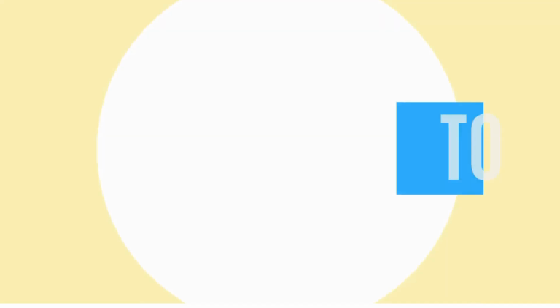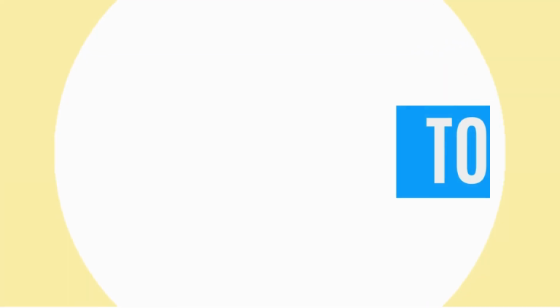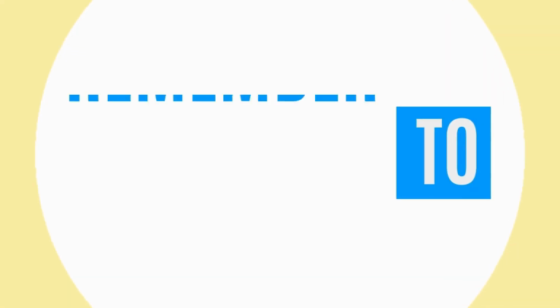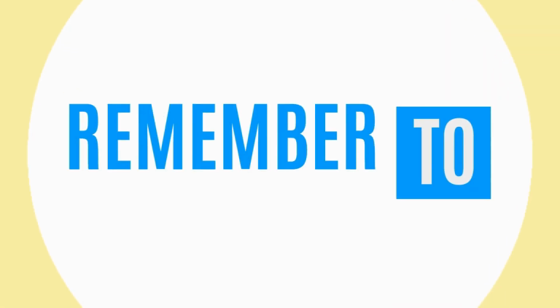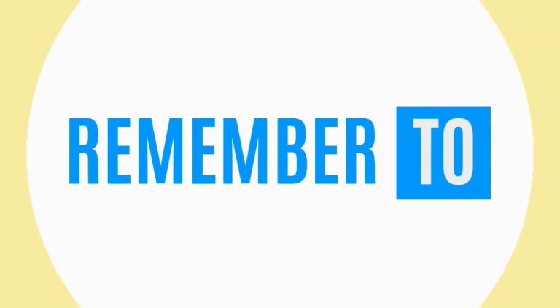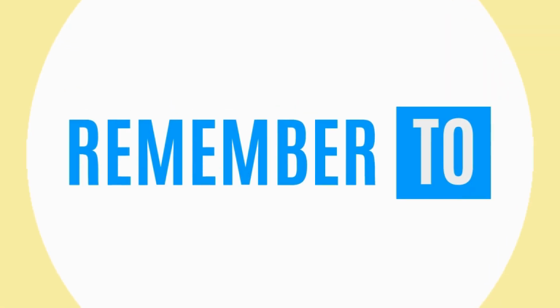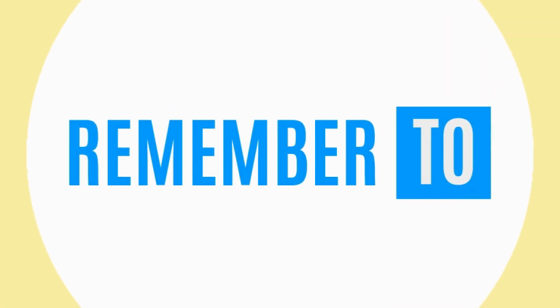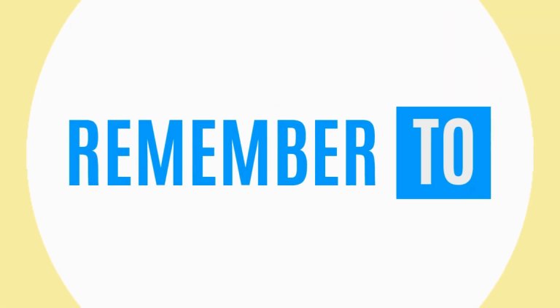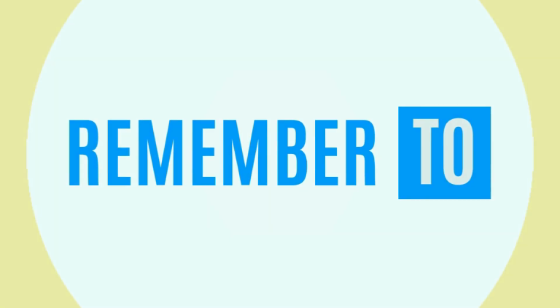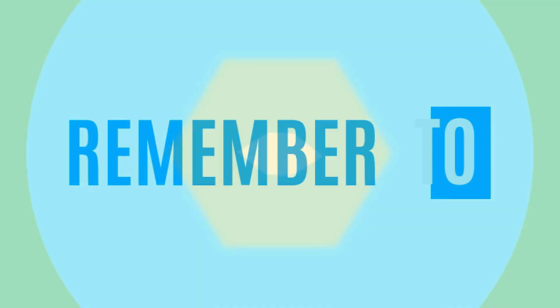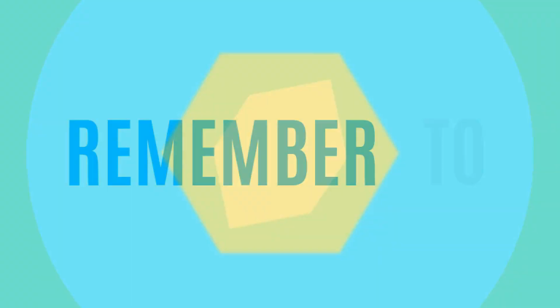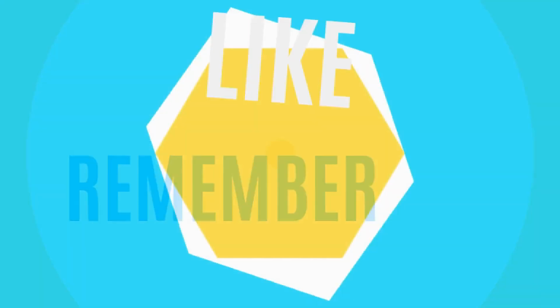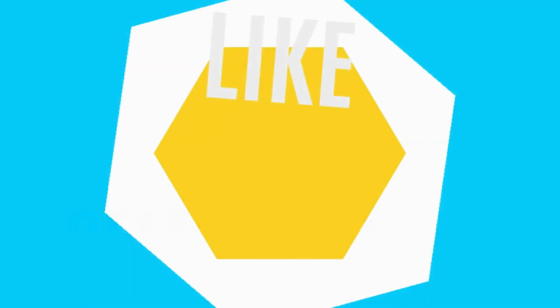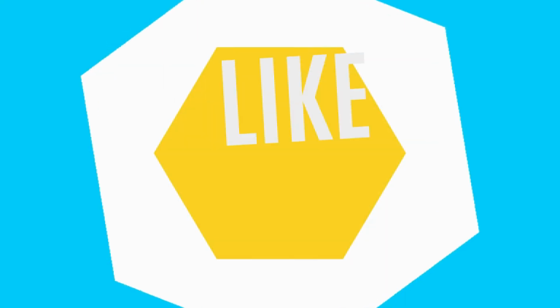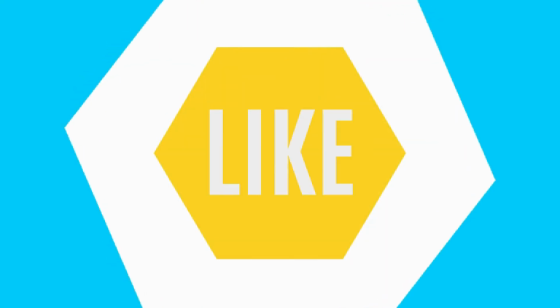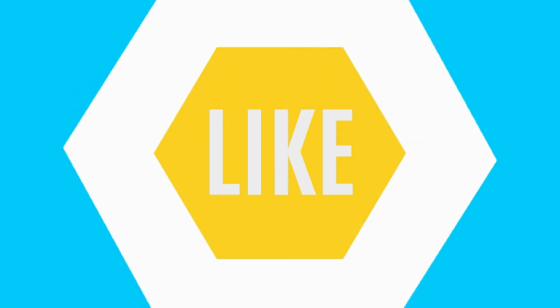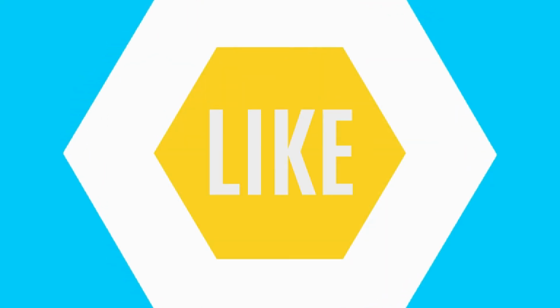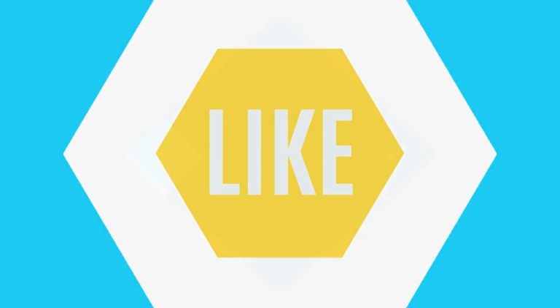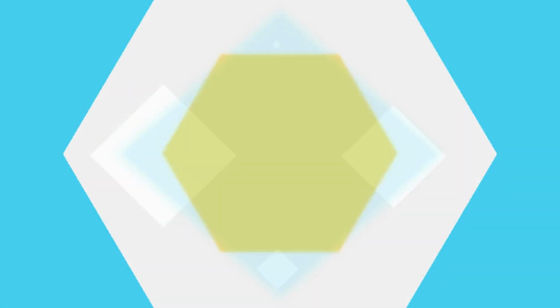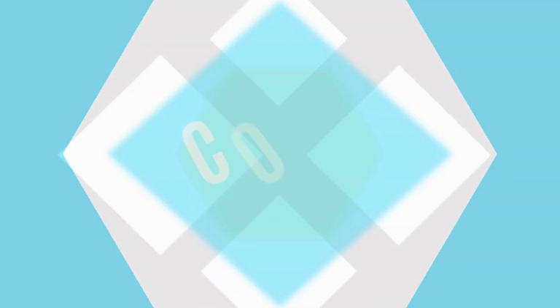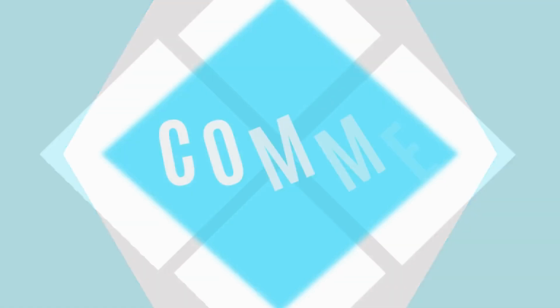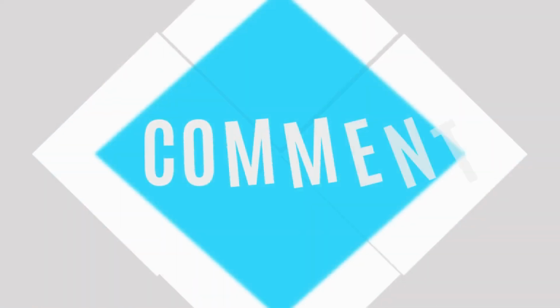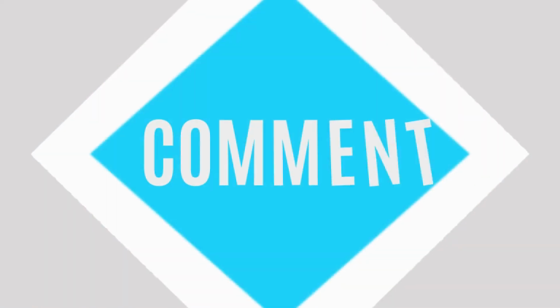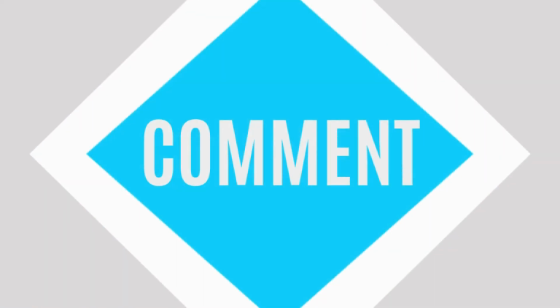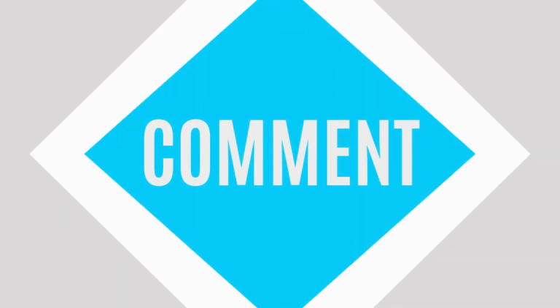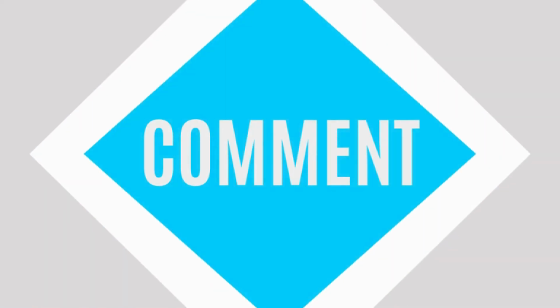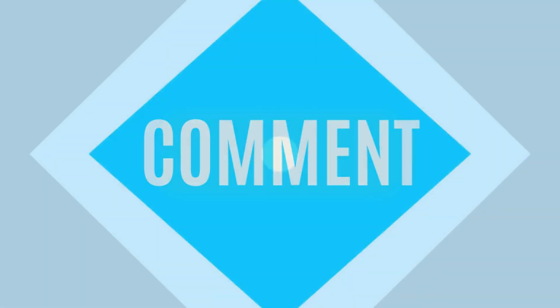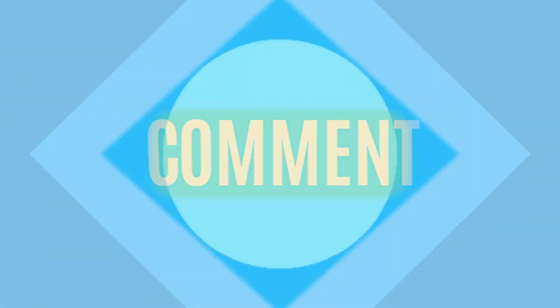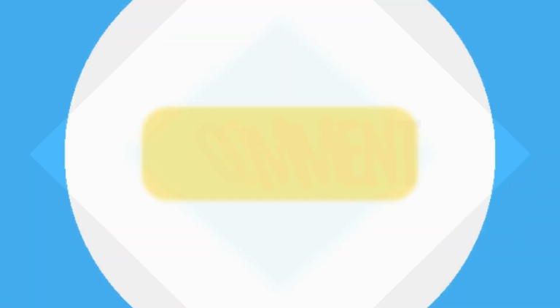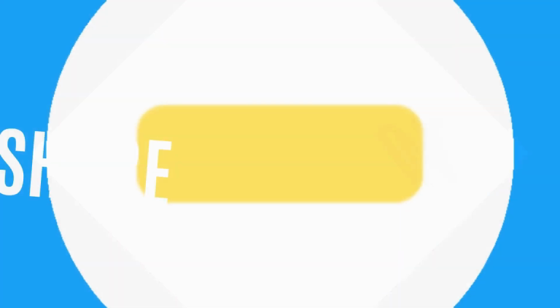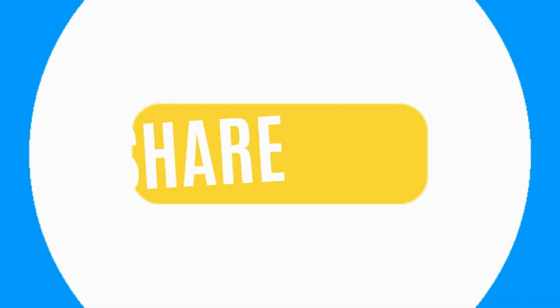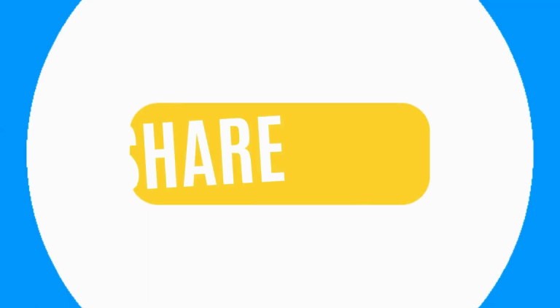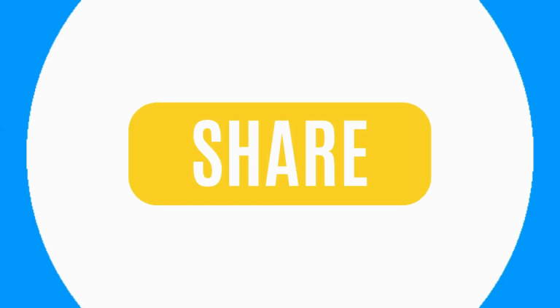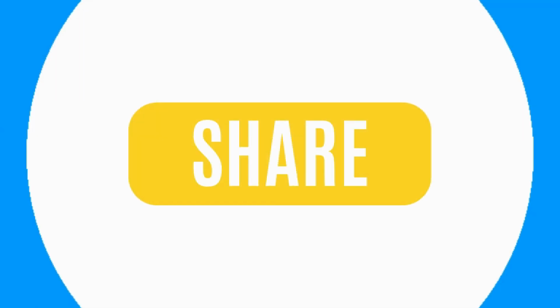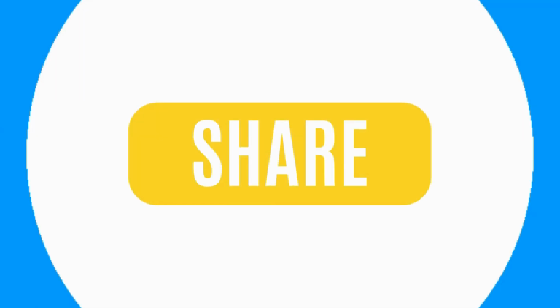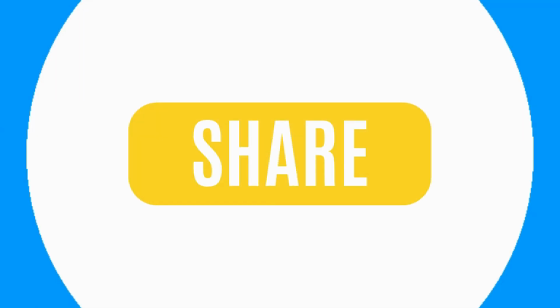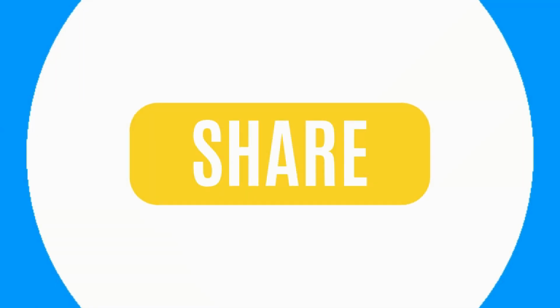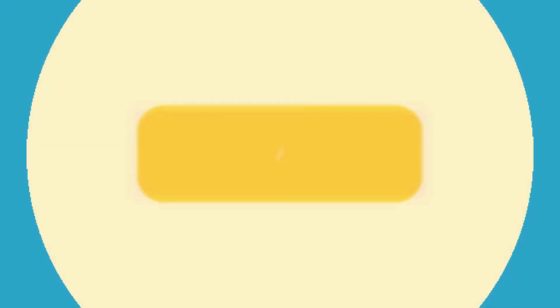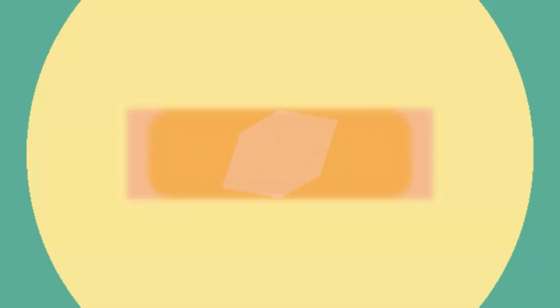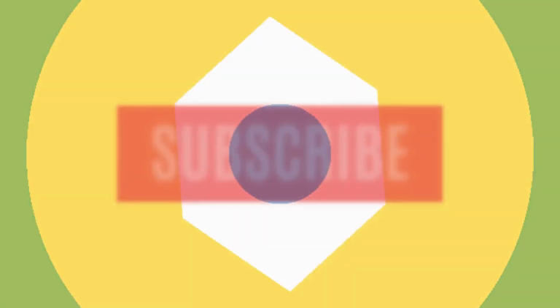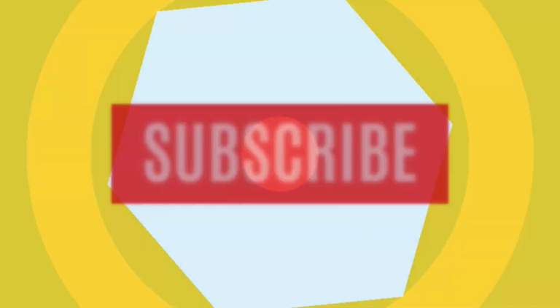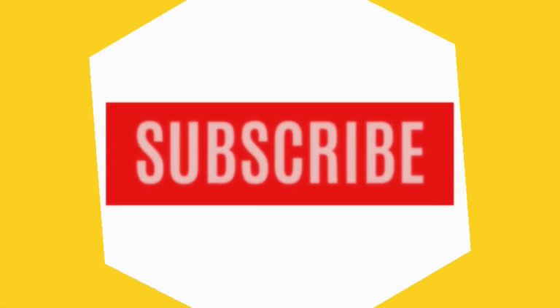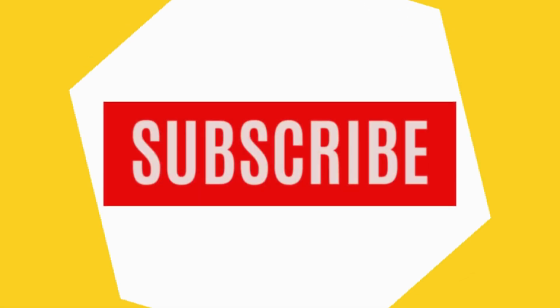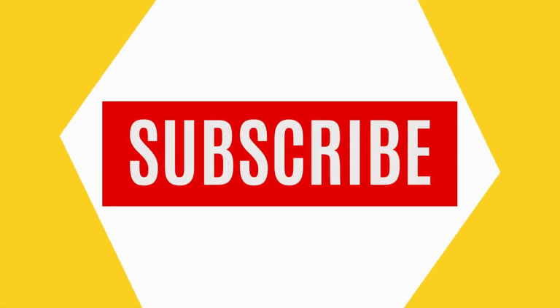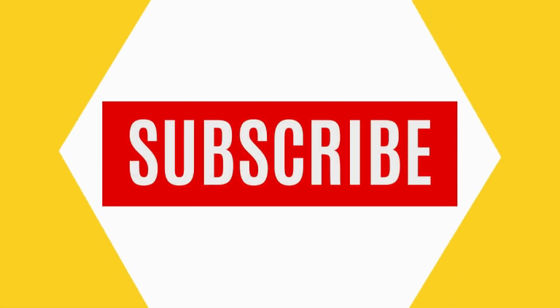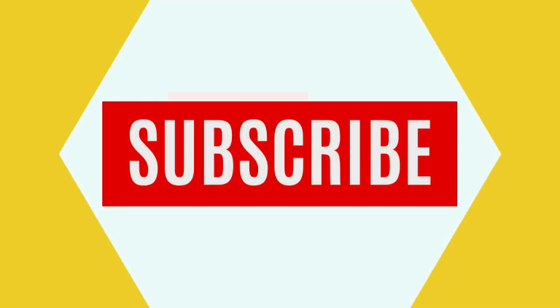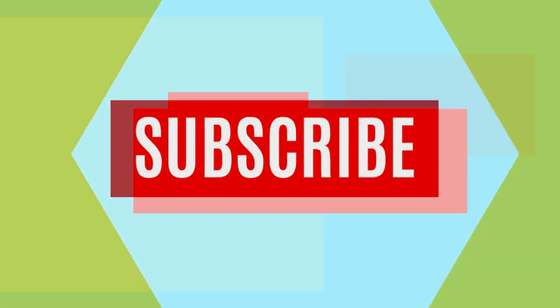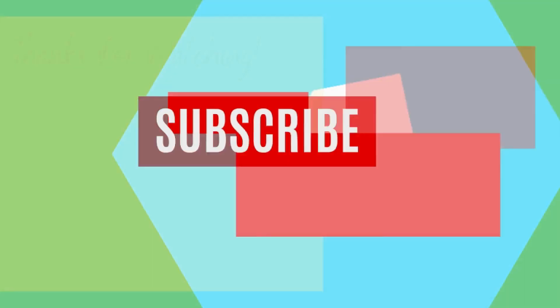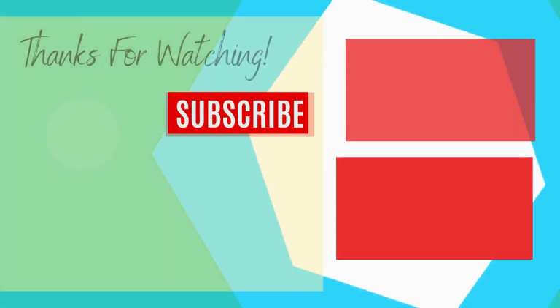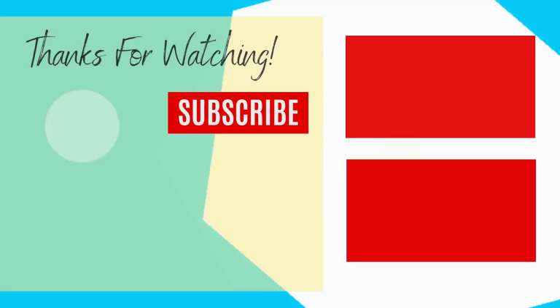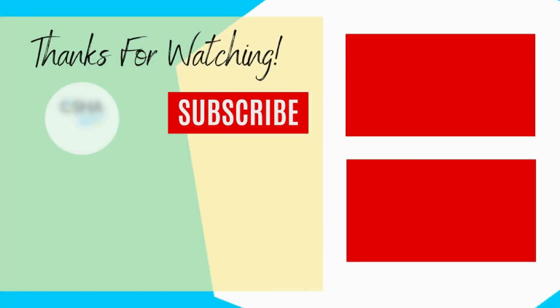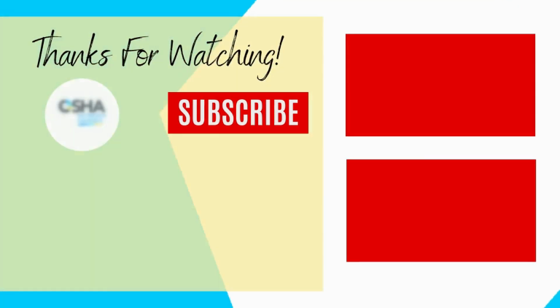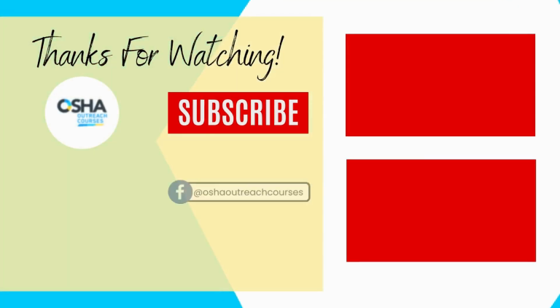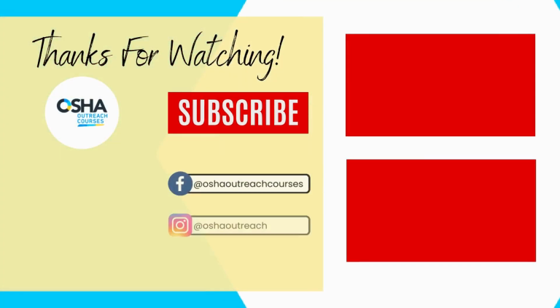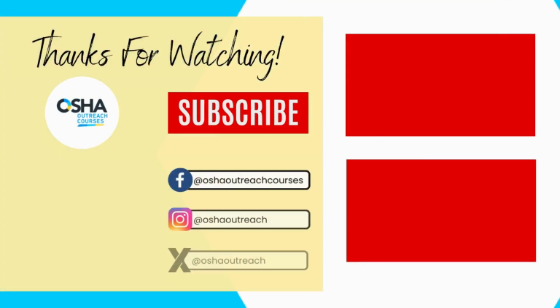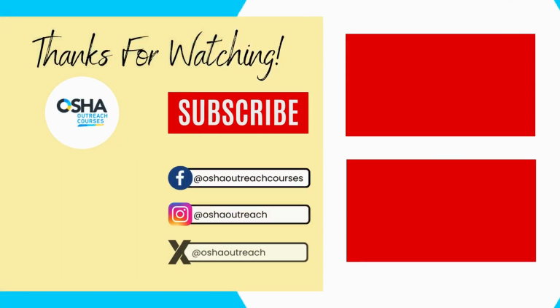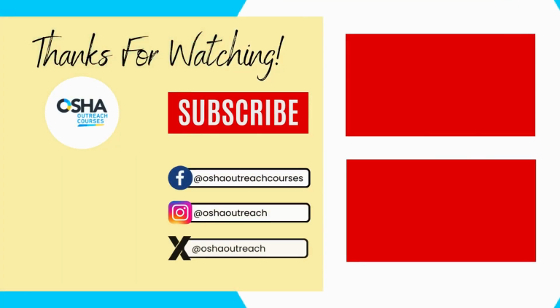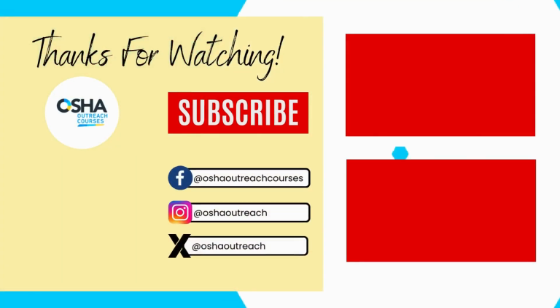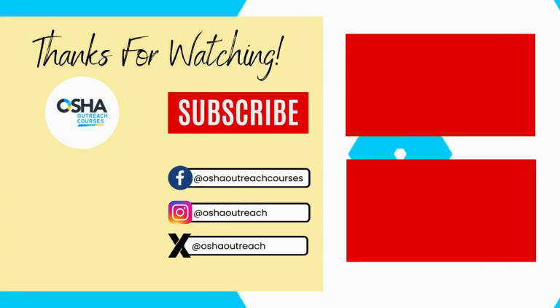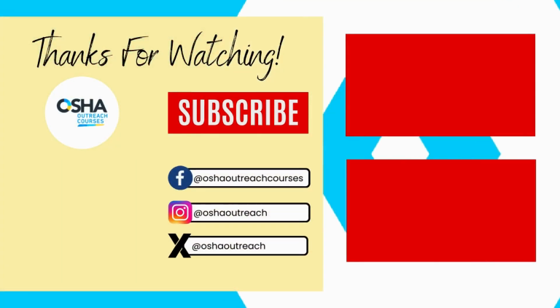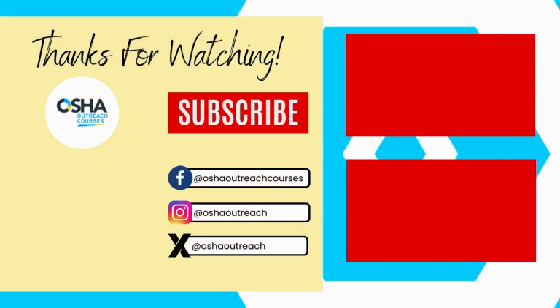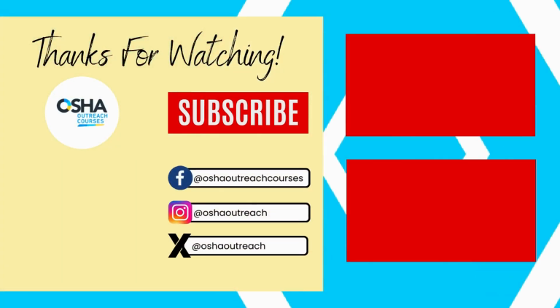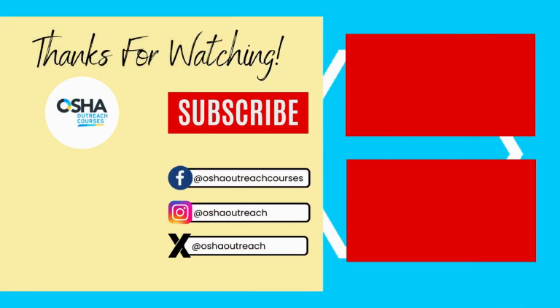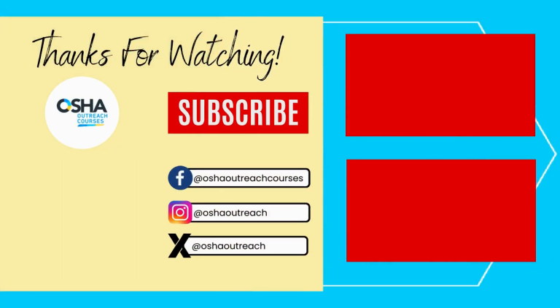Remember to like, comment, share, and subscribe to OSHA Outreach Courses.